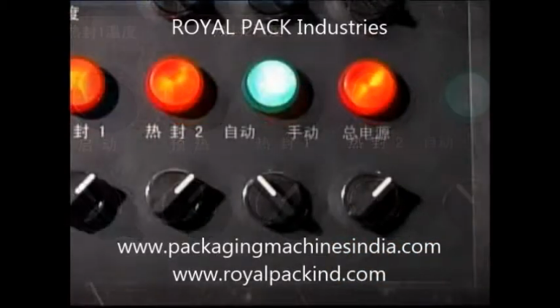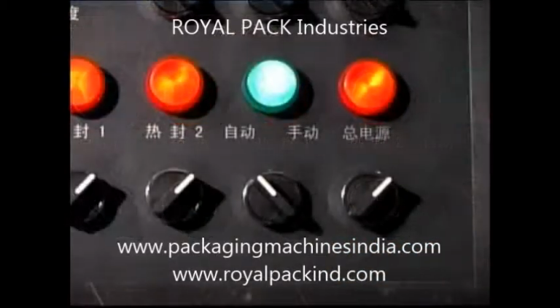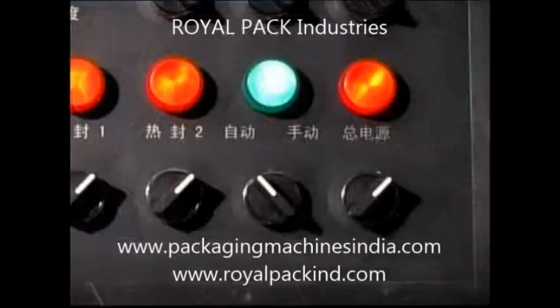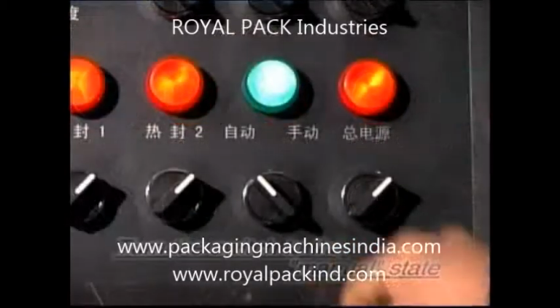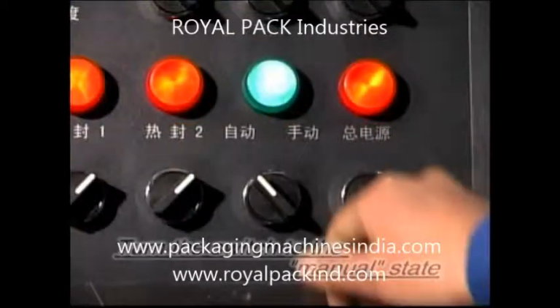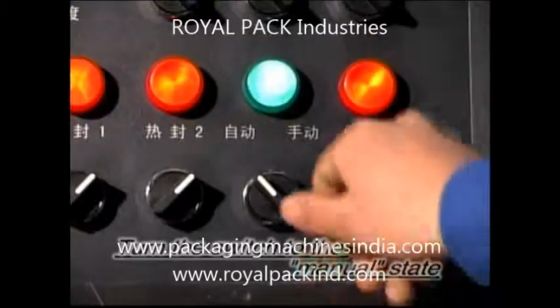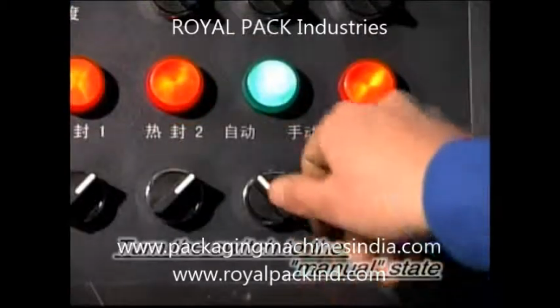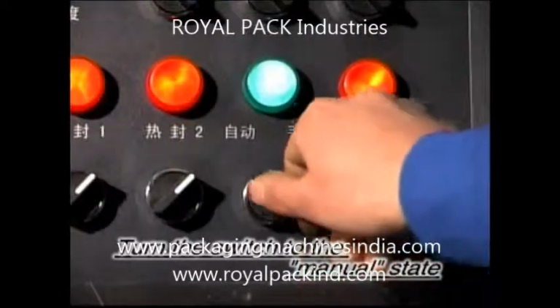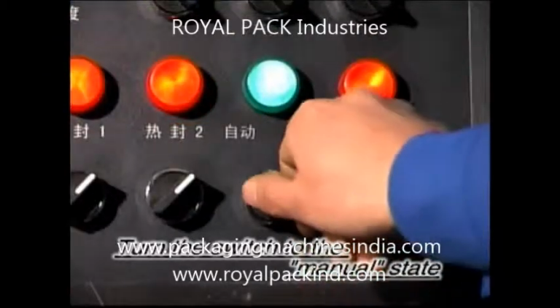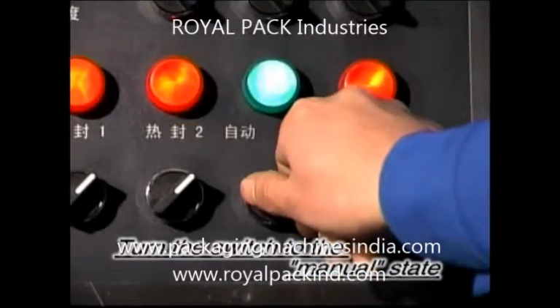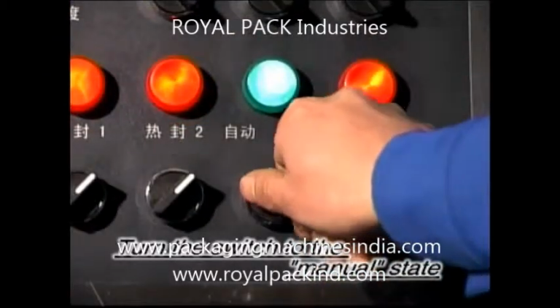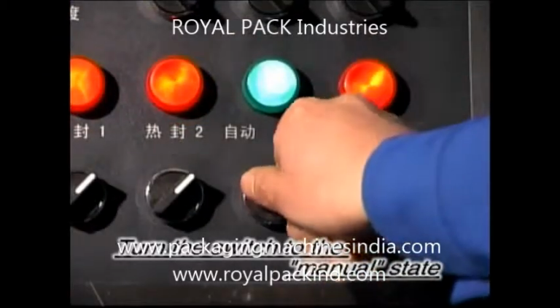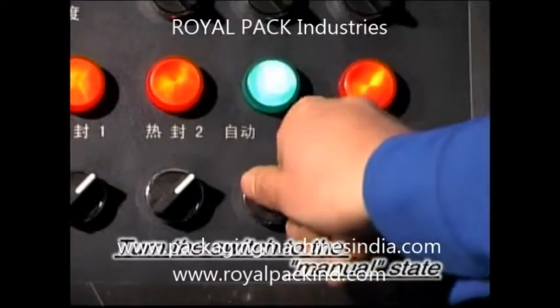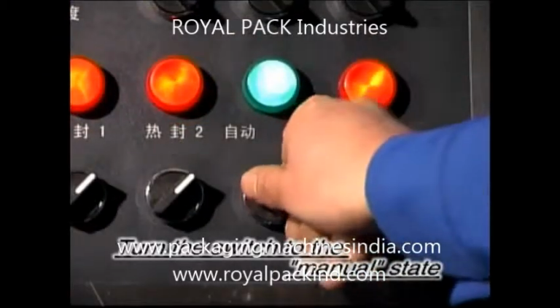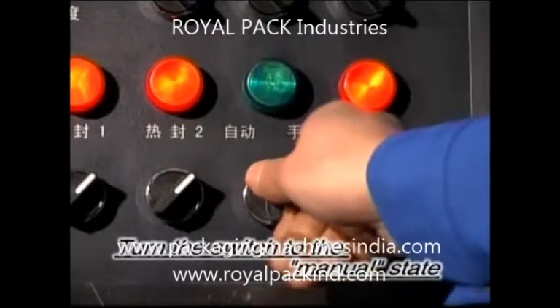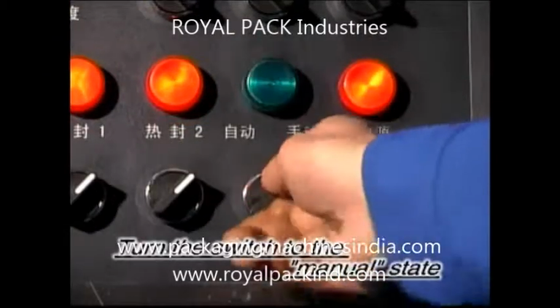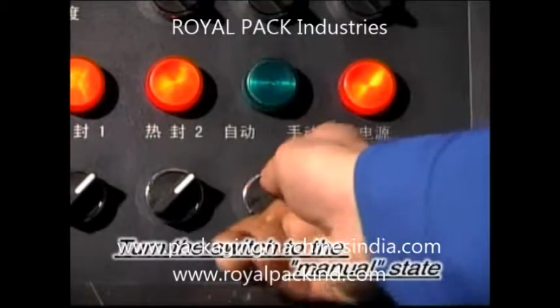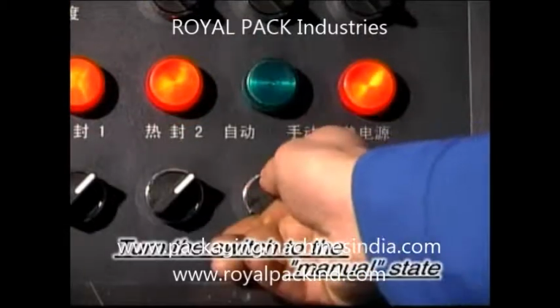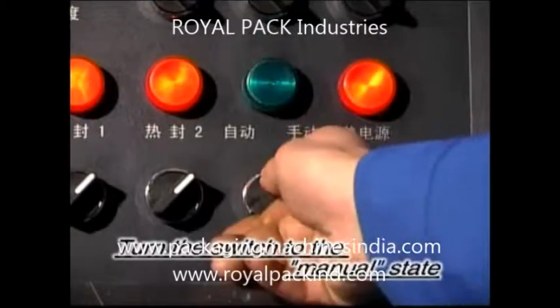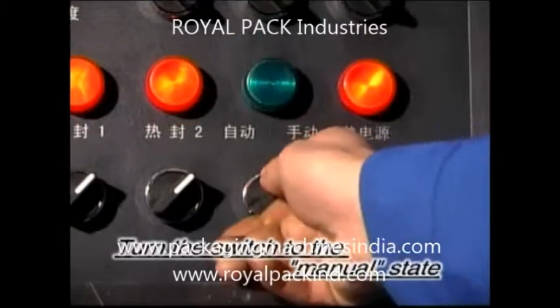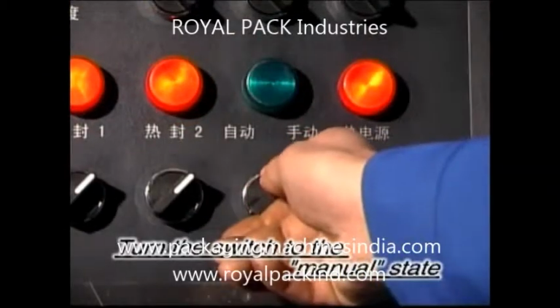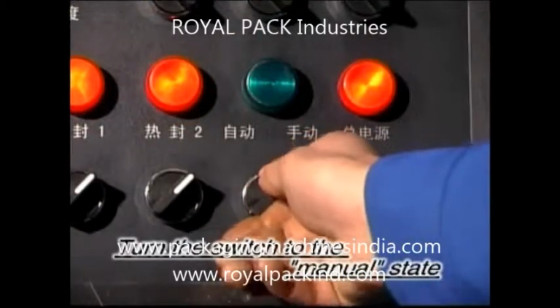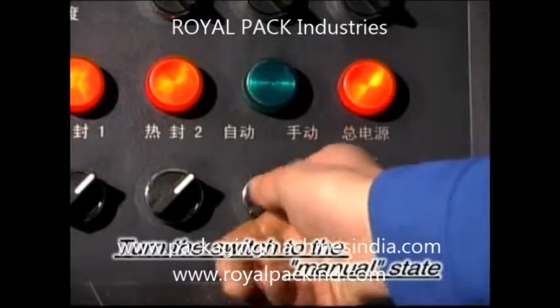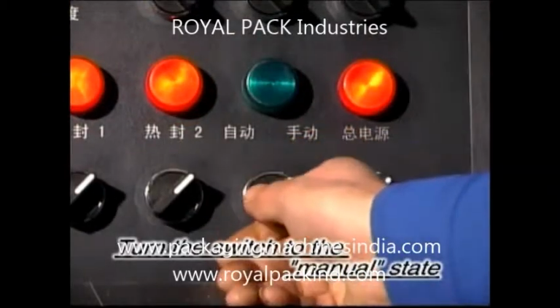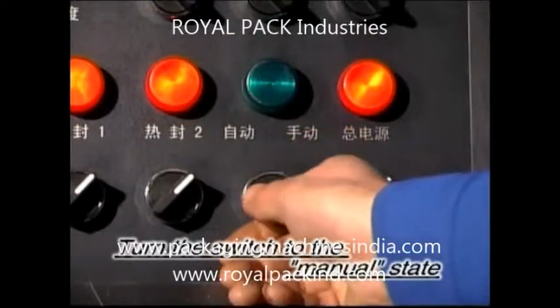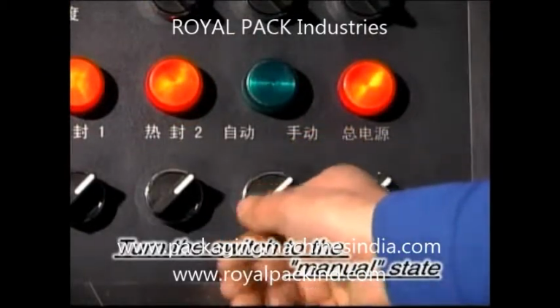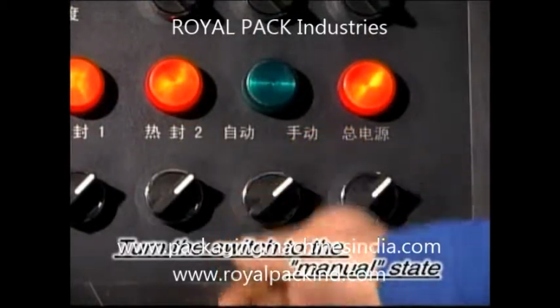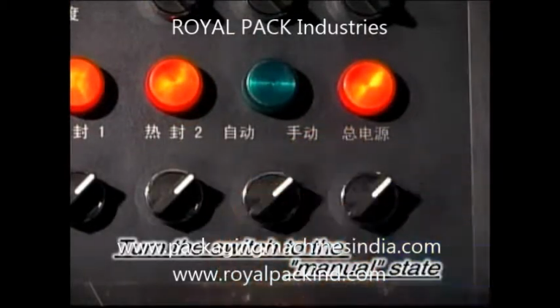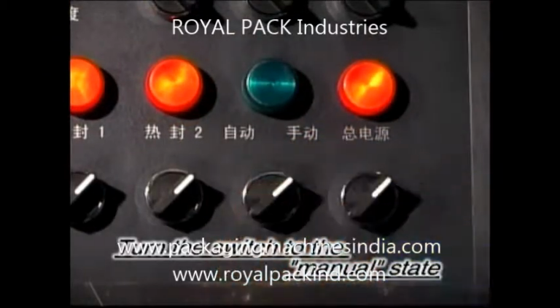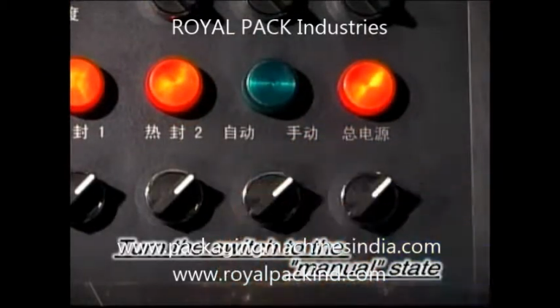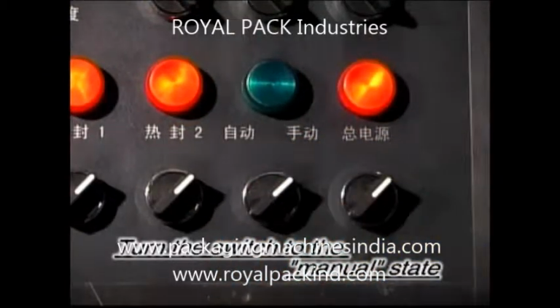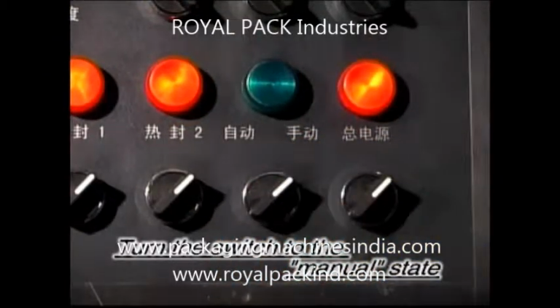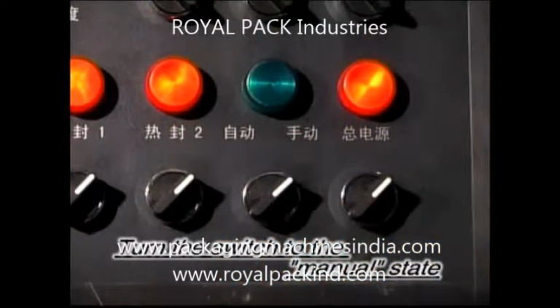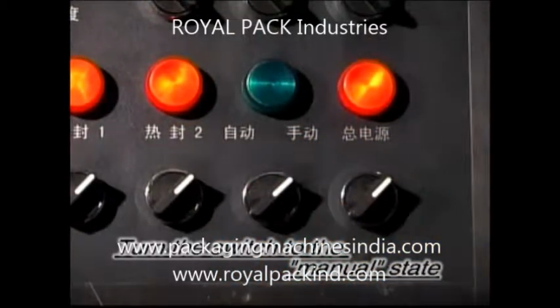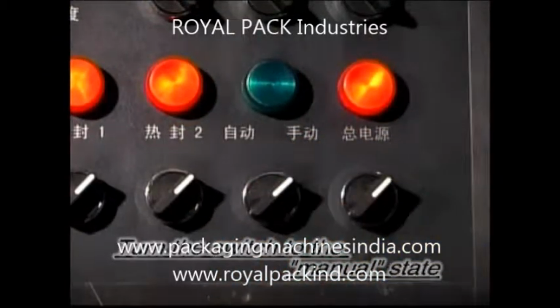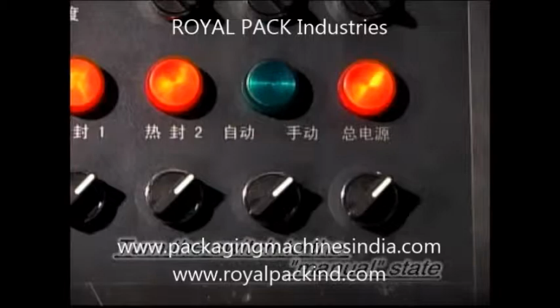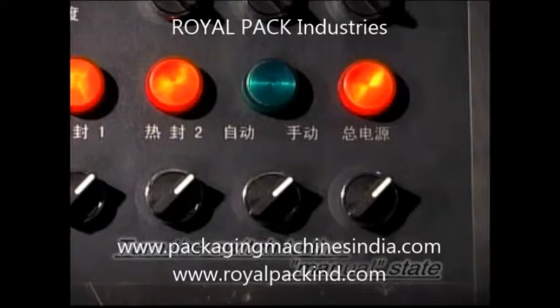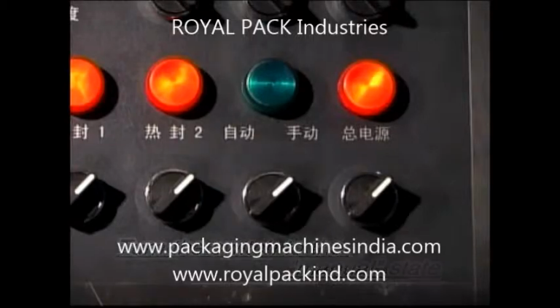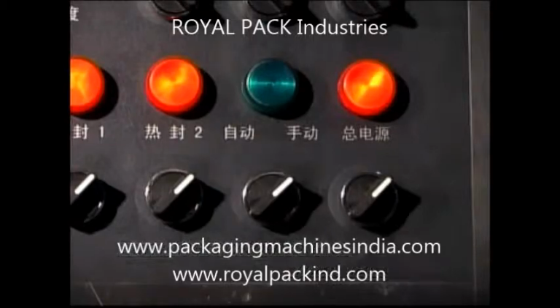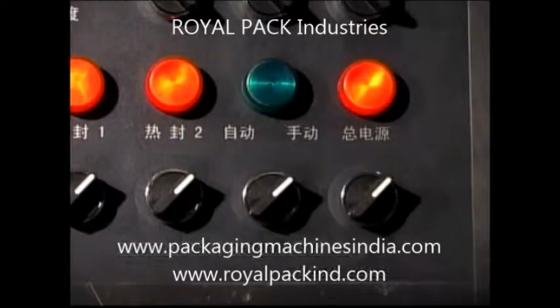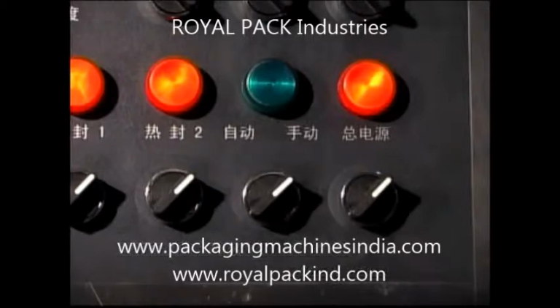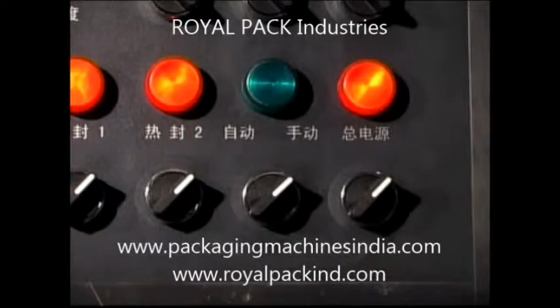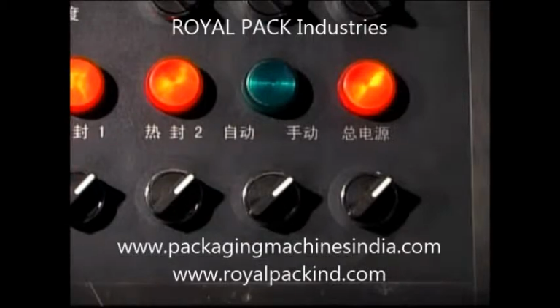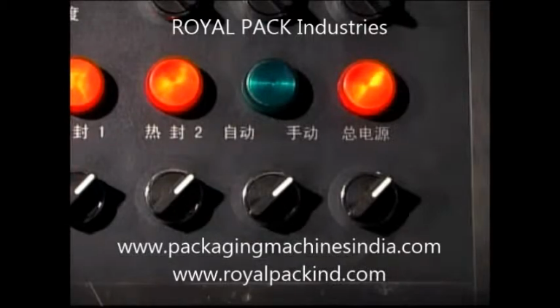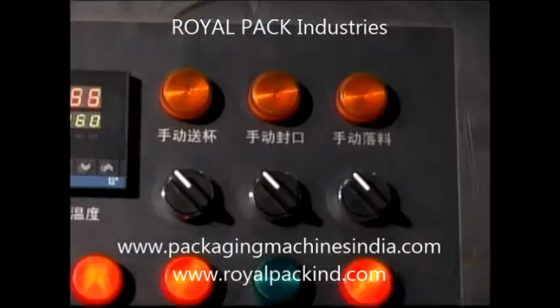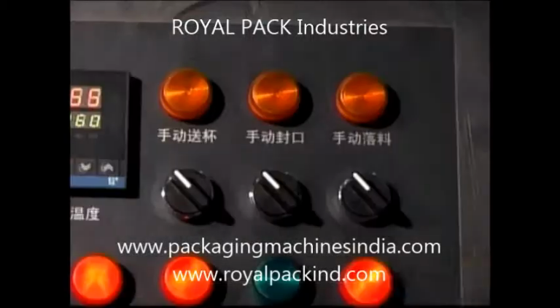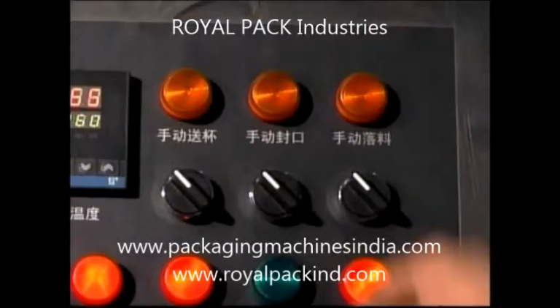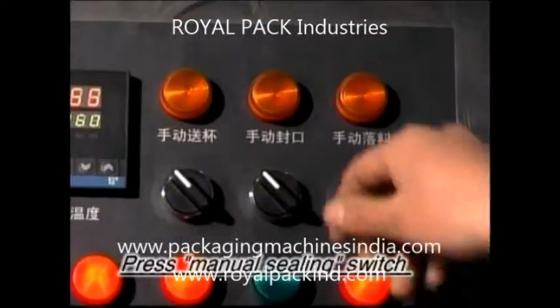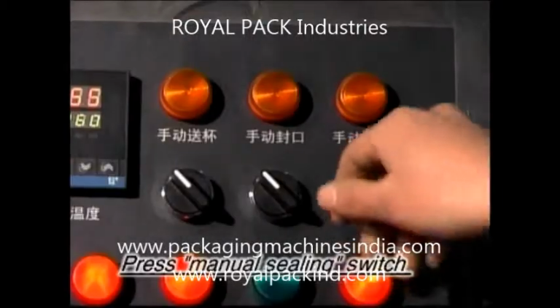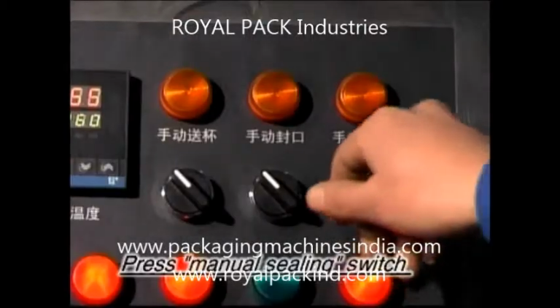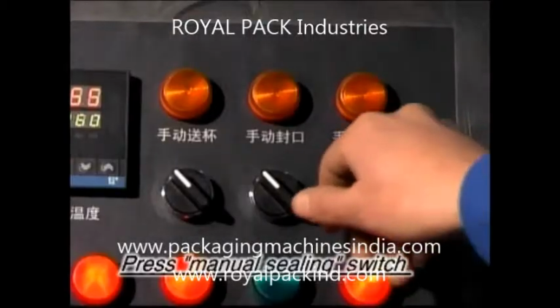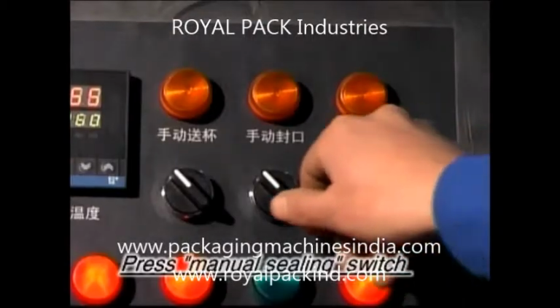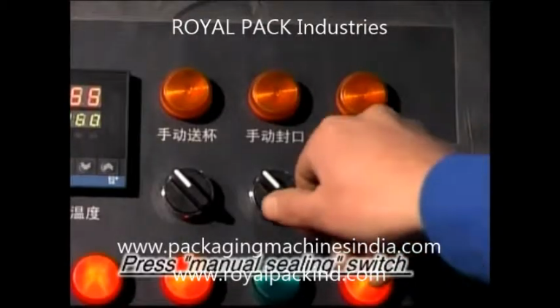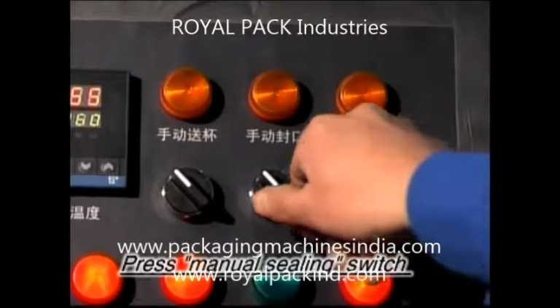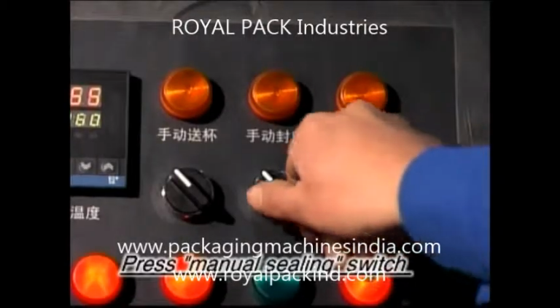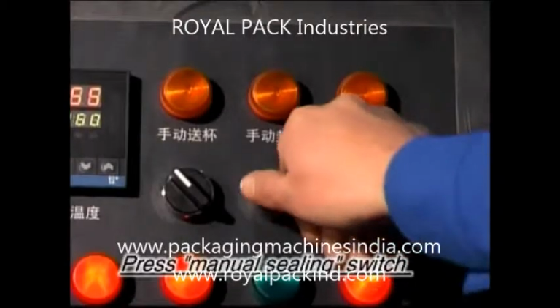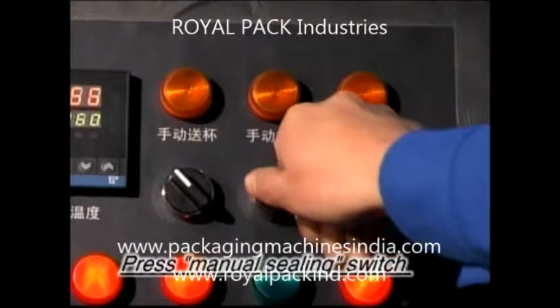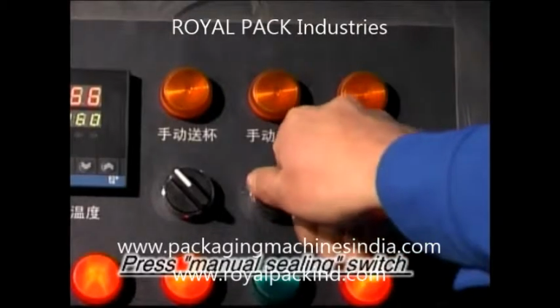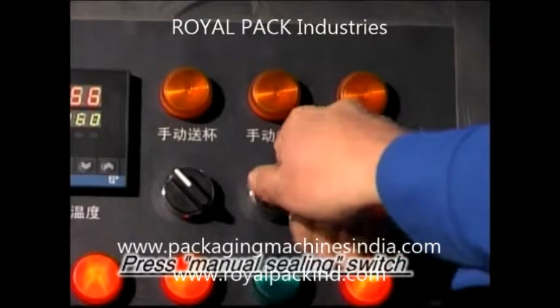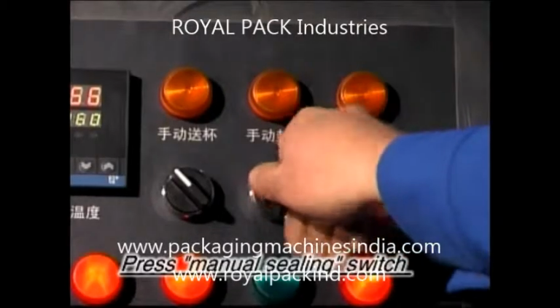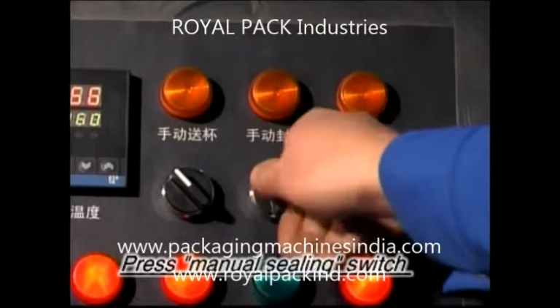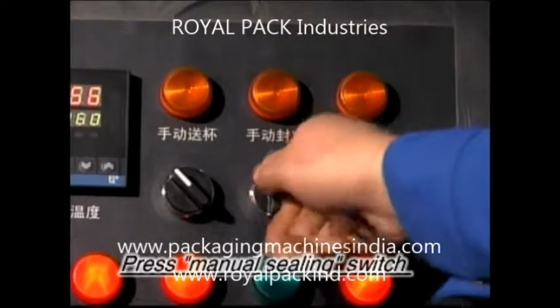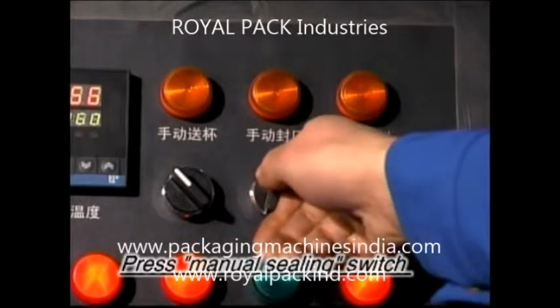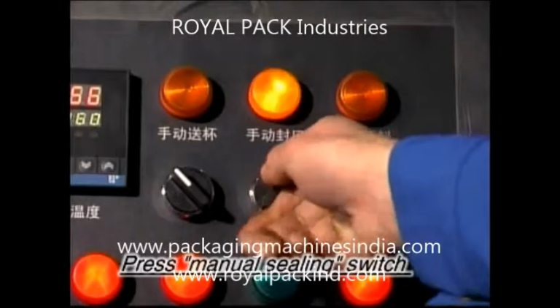Turn the switch to the manual state. Press the manual seating switch.